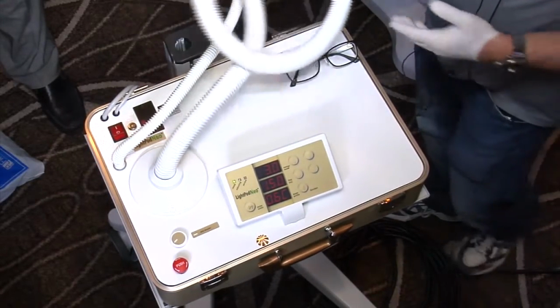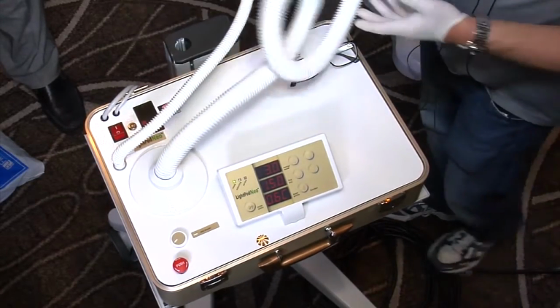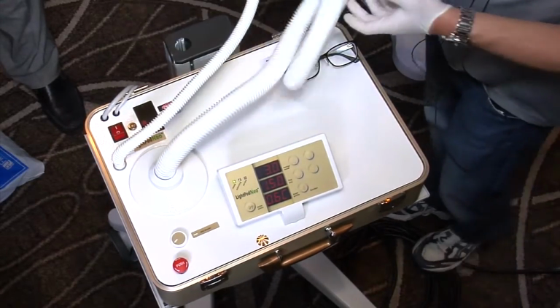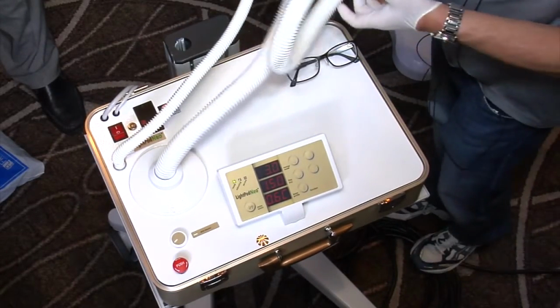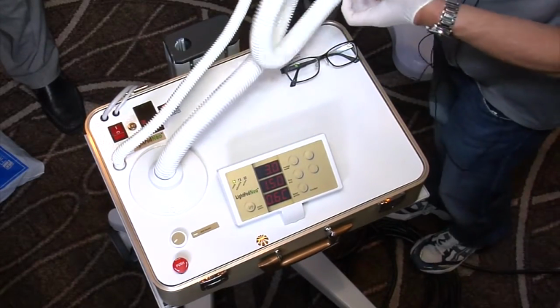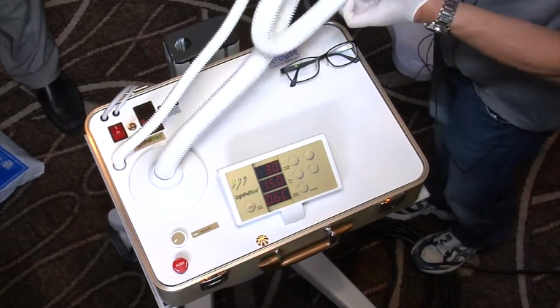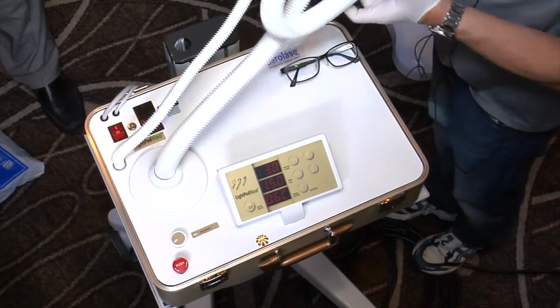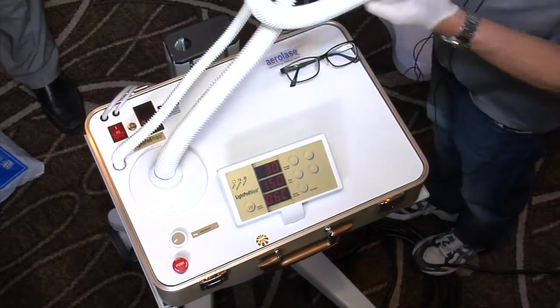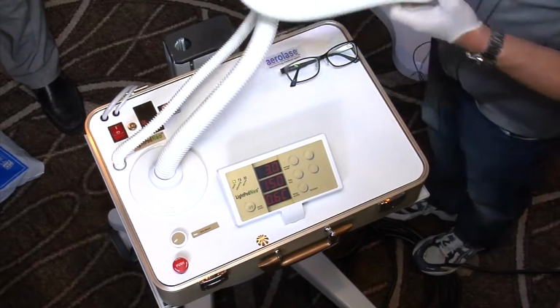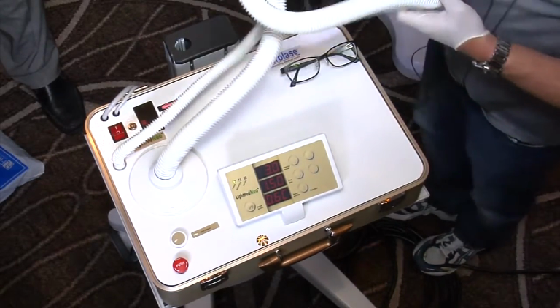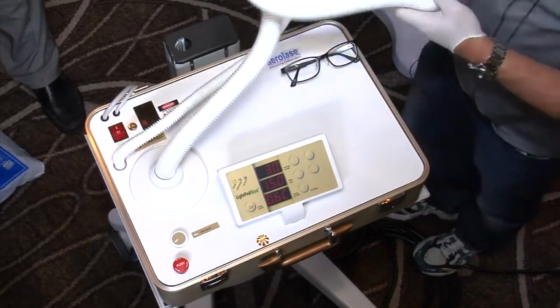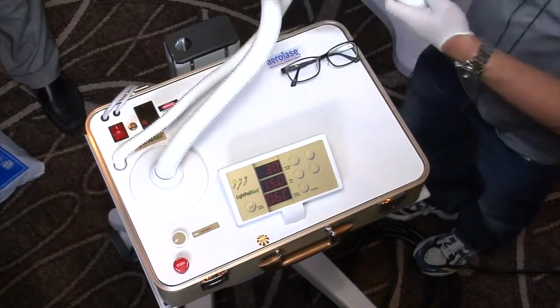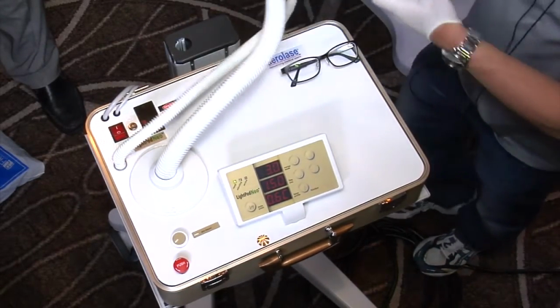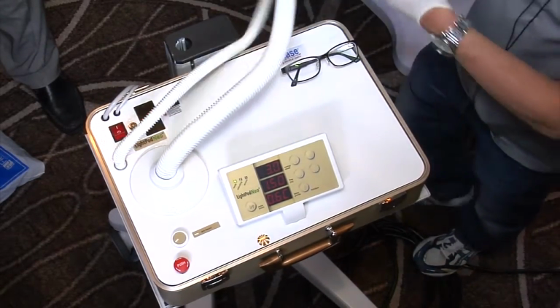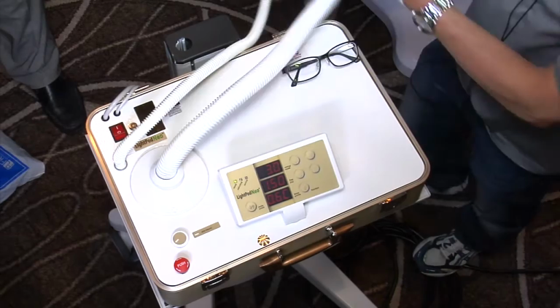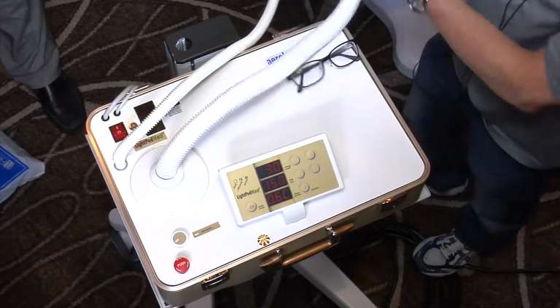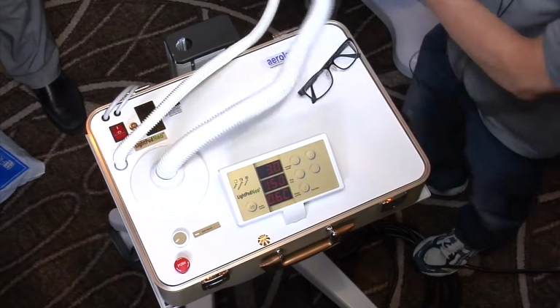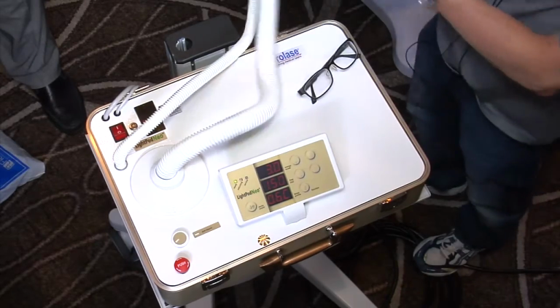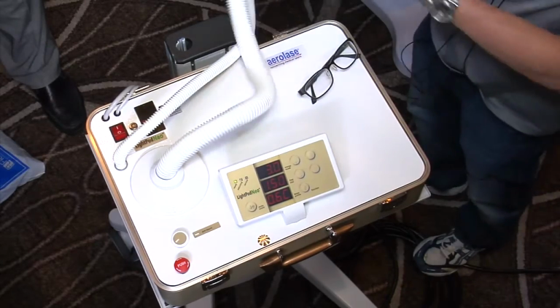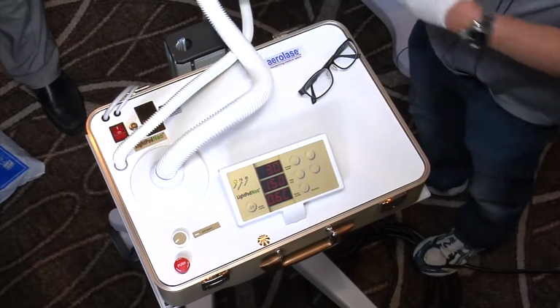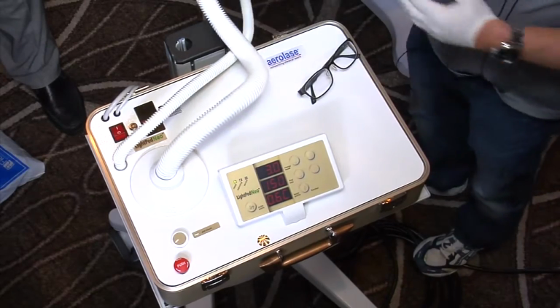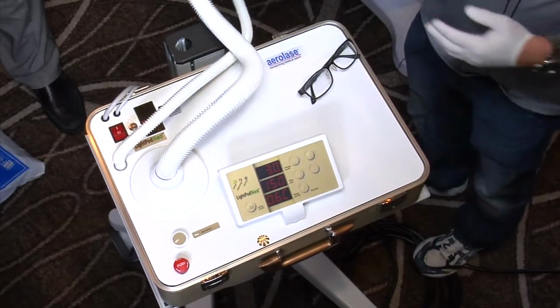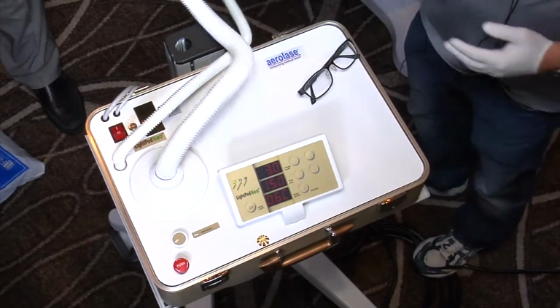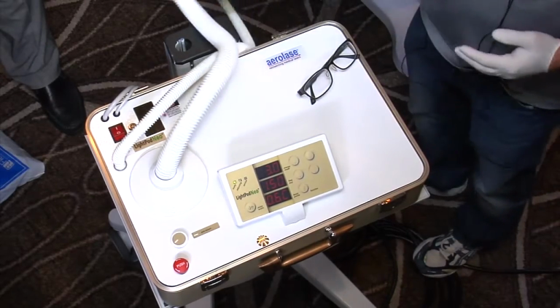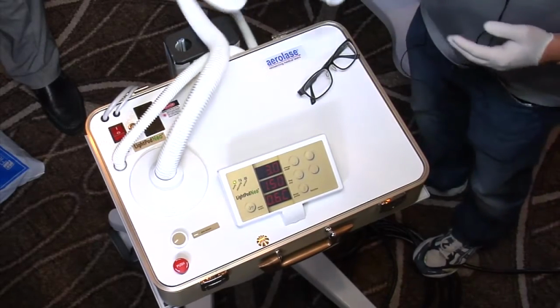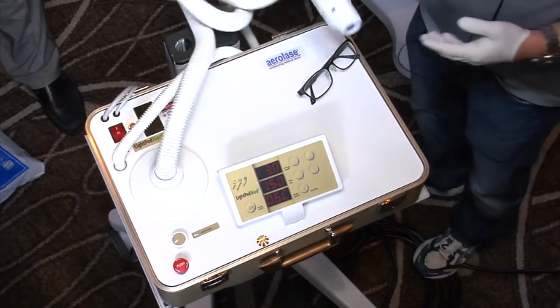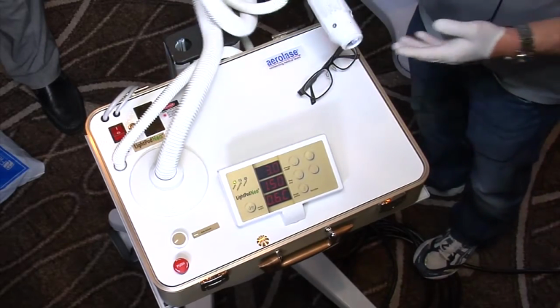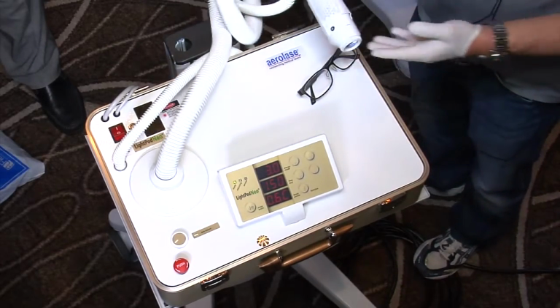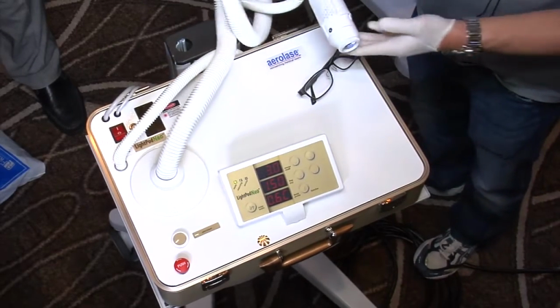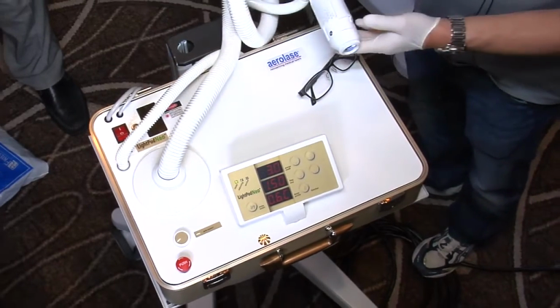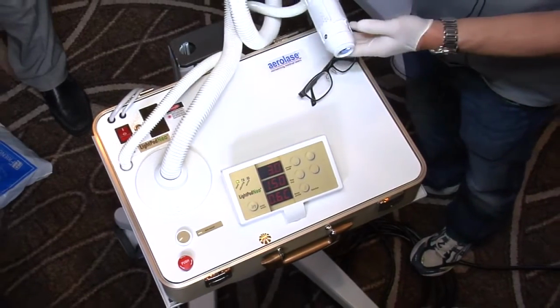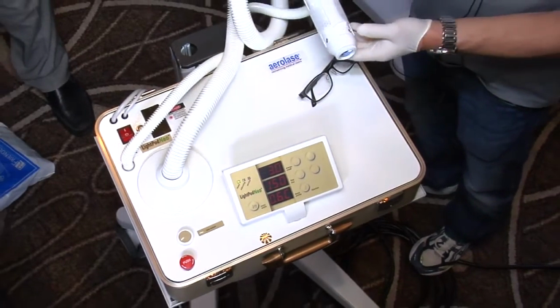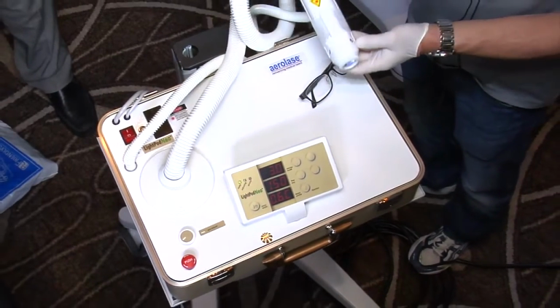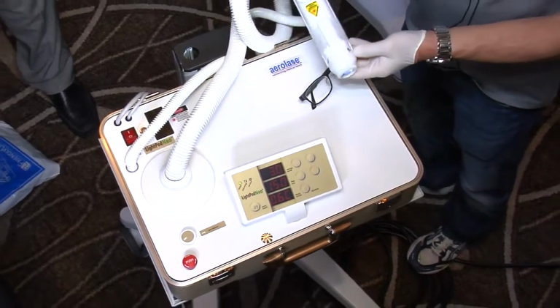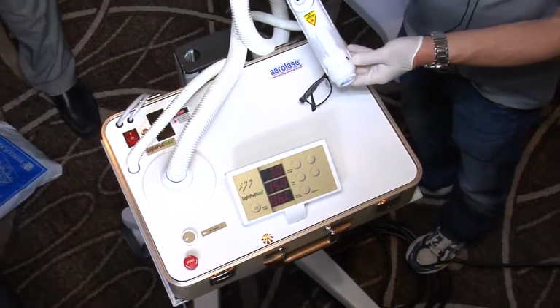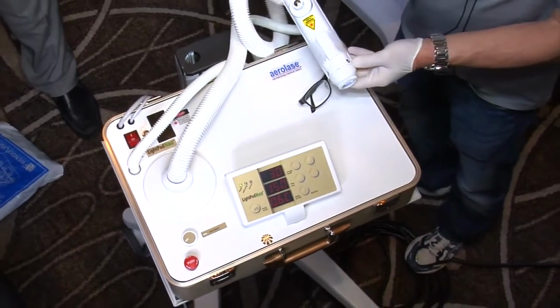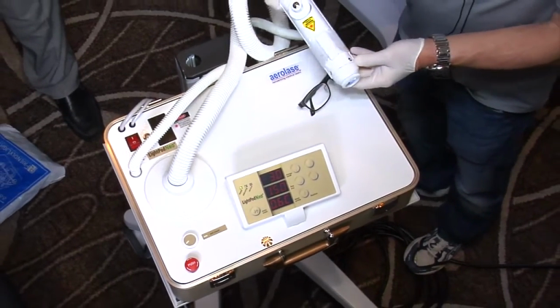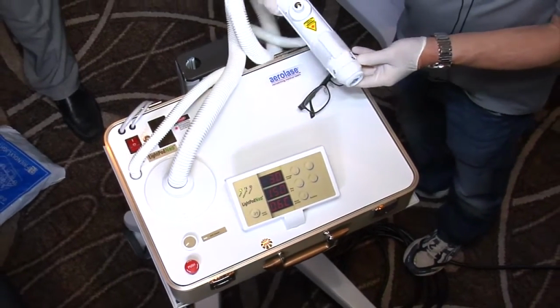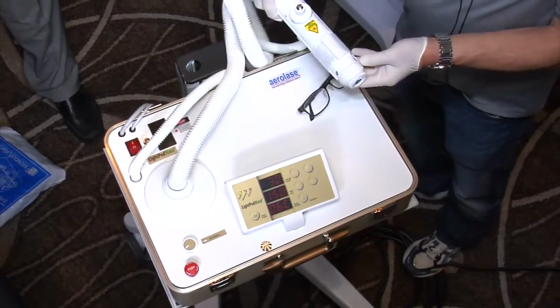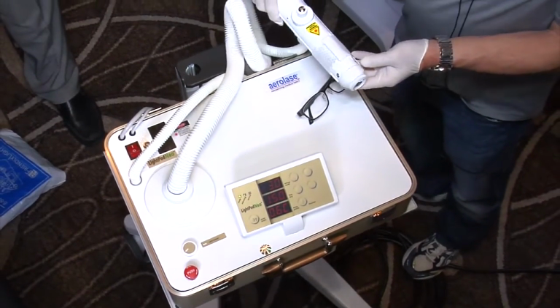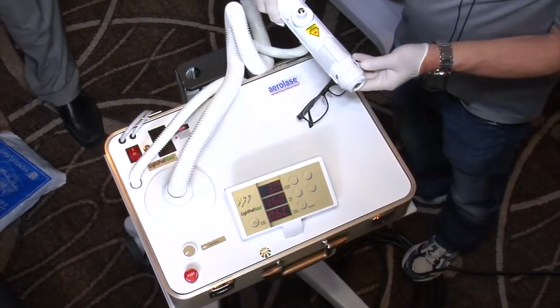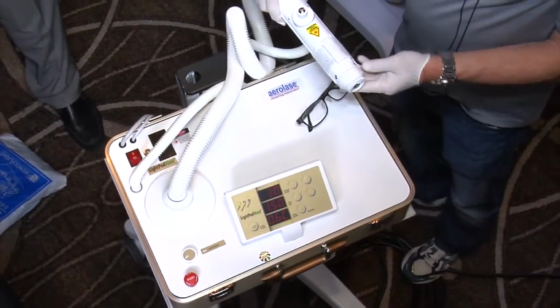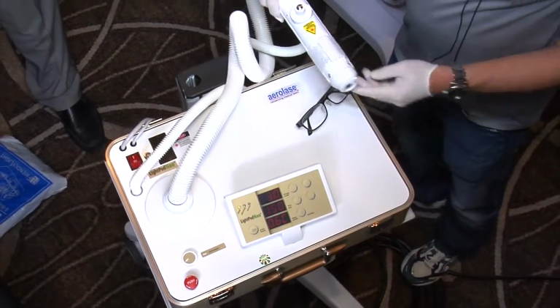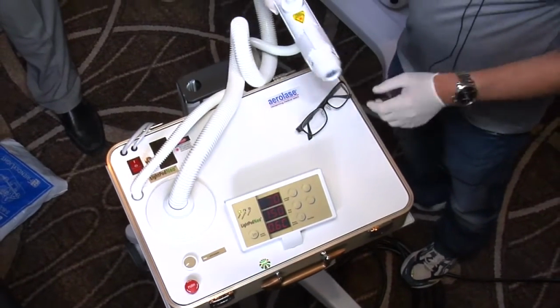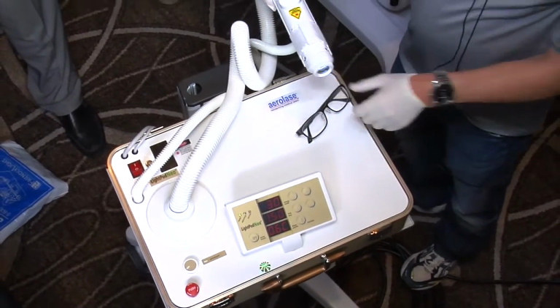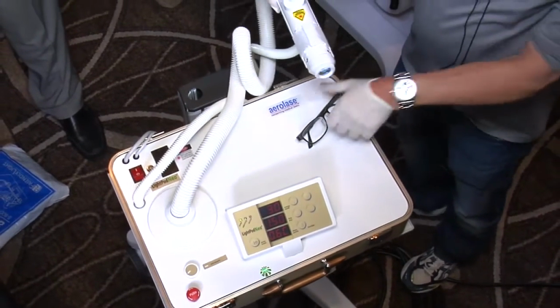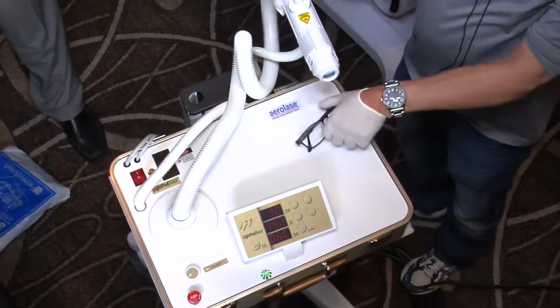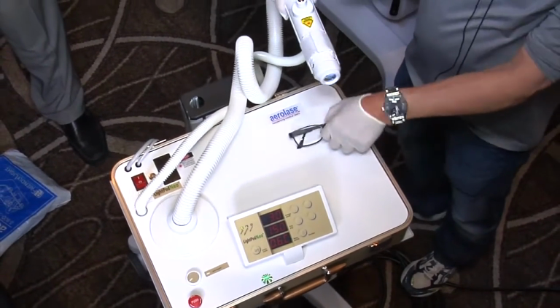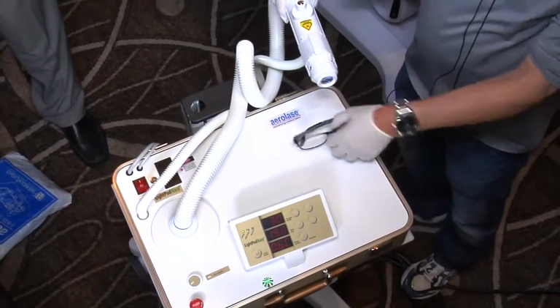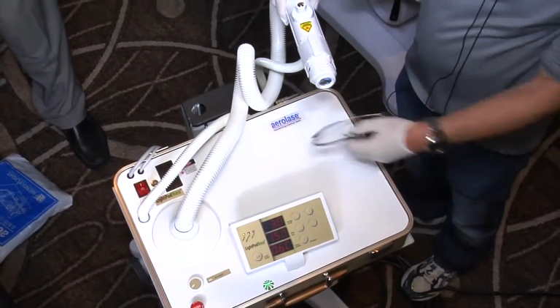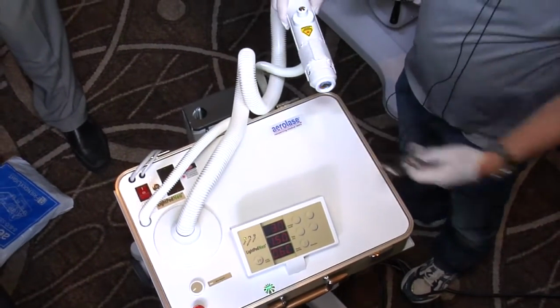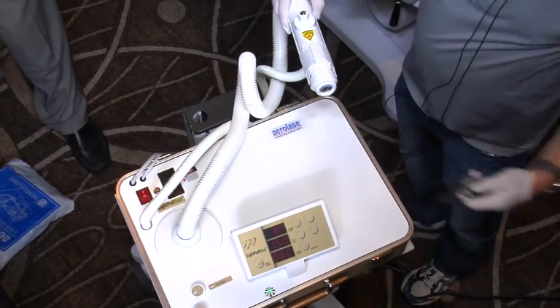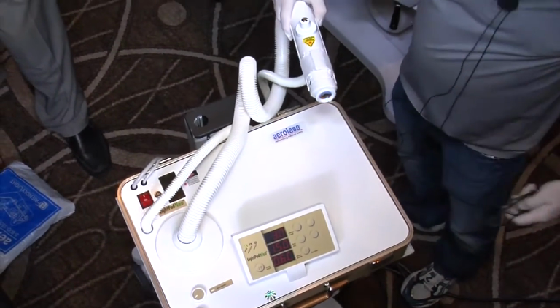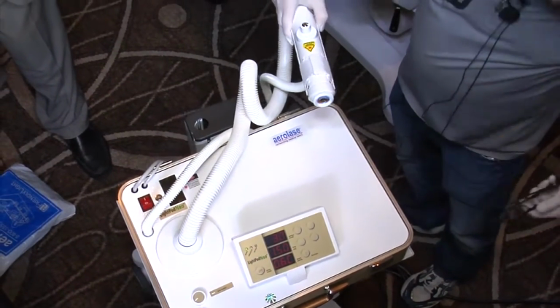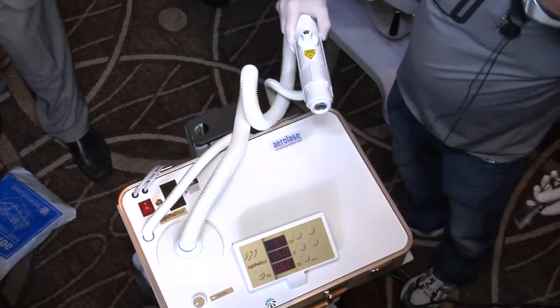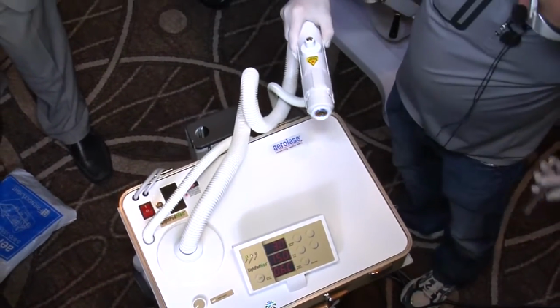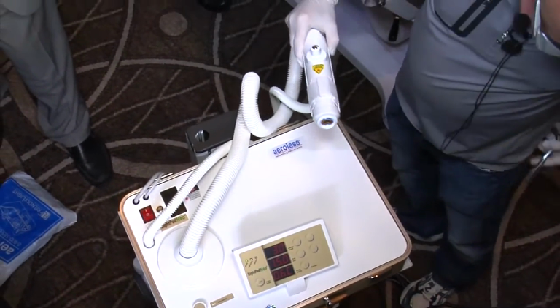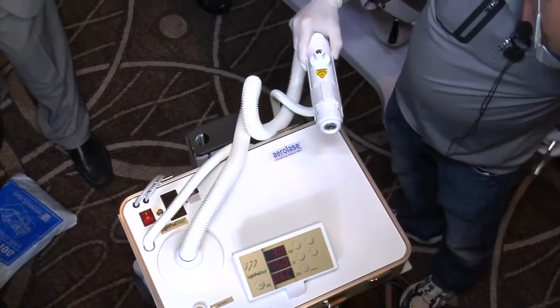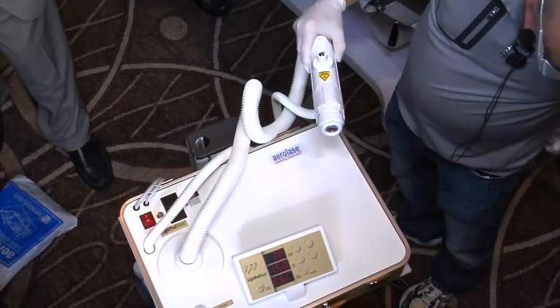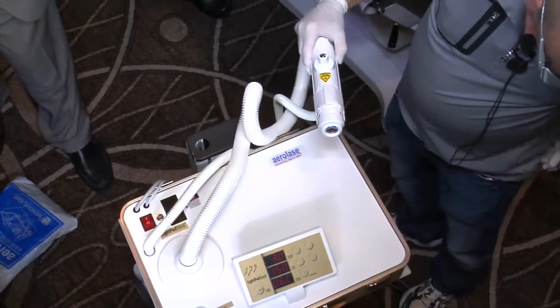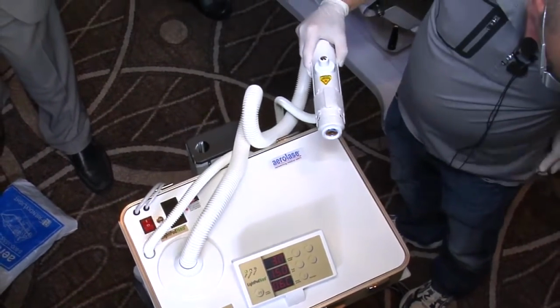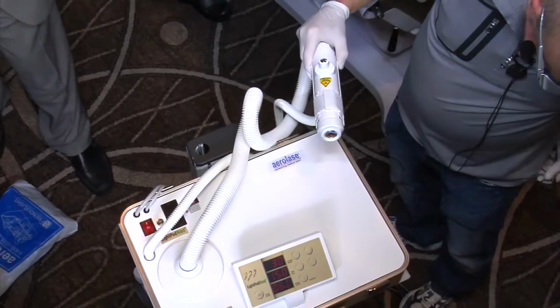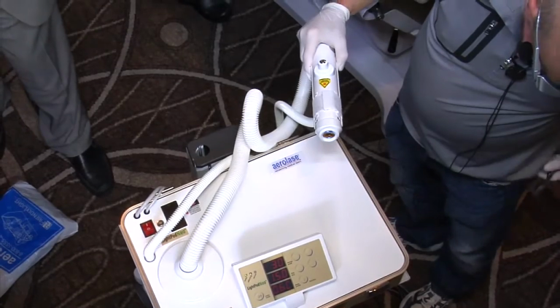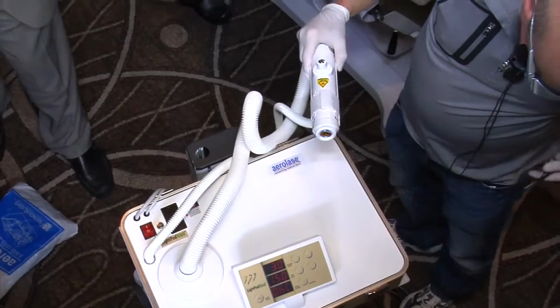So it's really, really small. This is the firing piece of it. There are no consumables for this device.